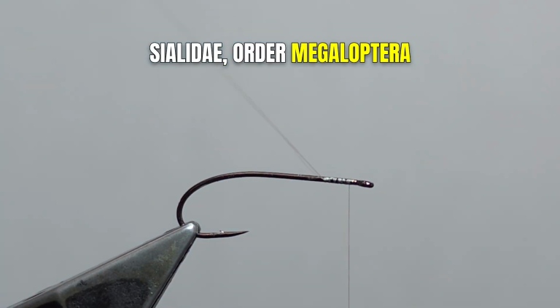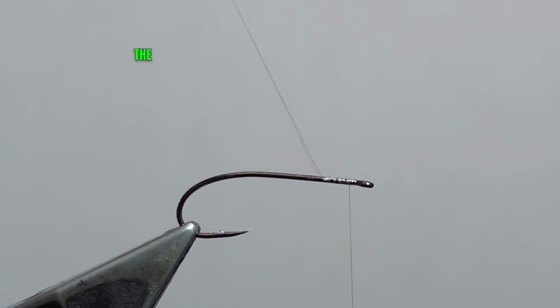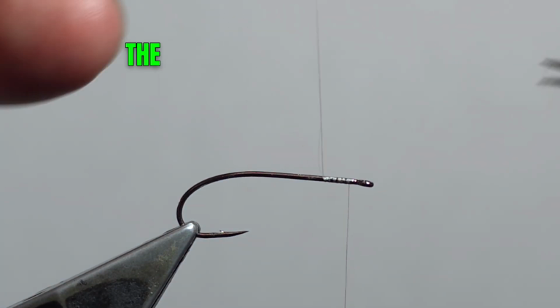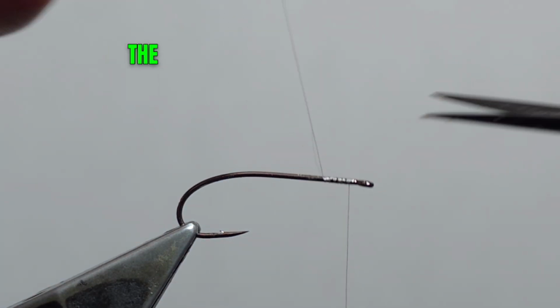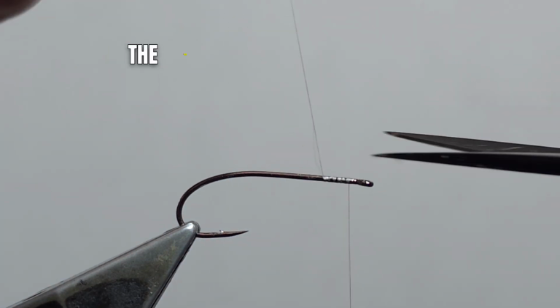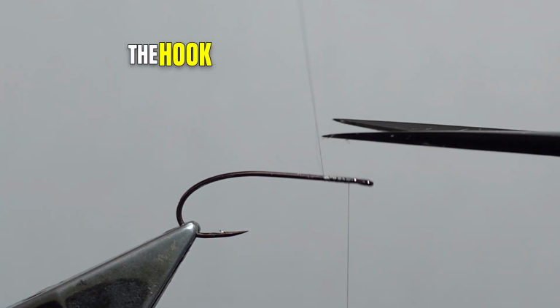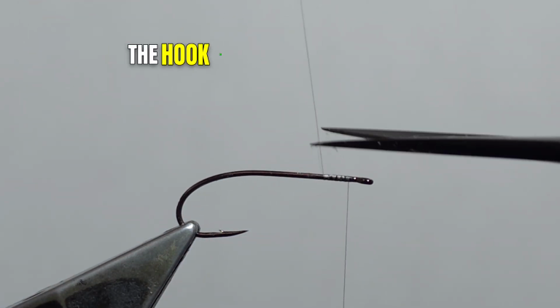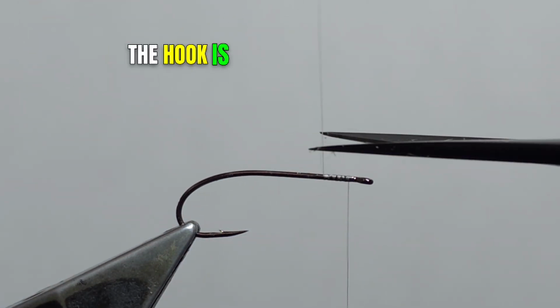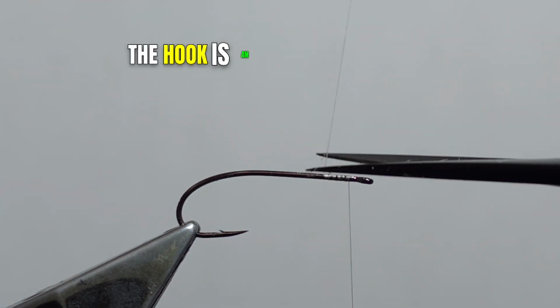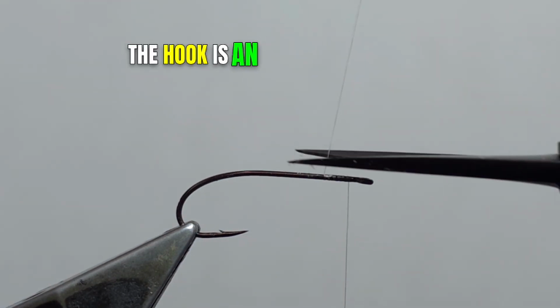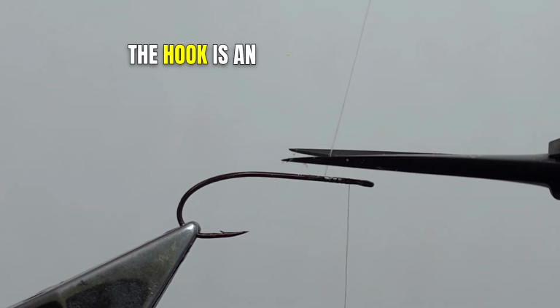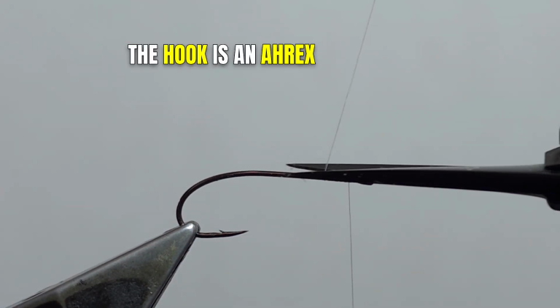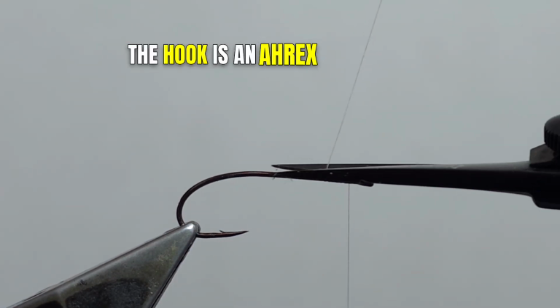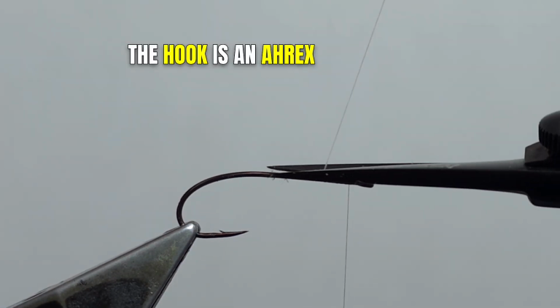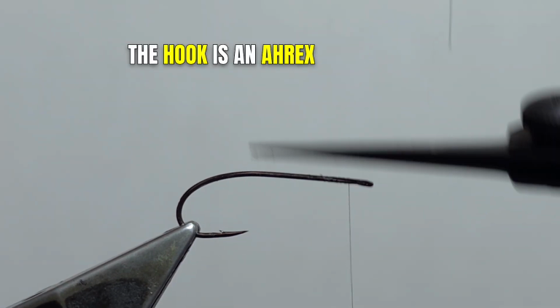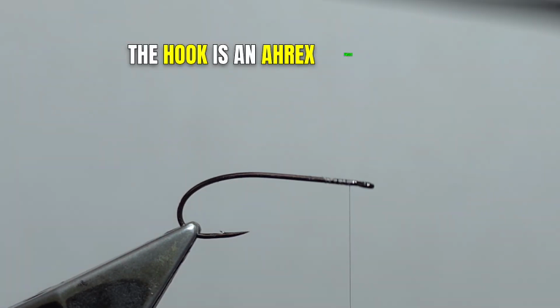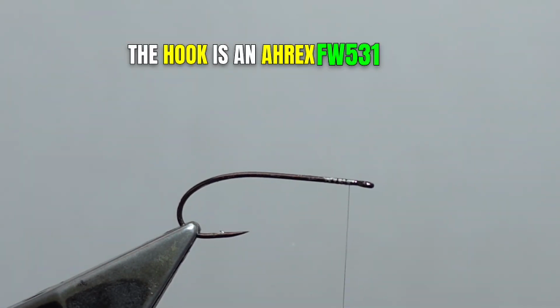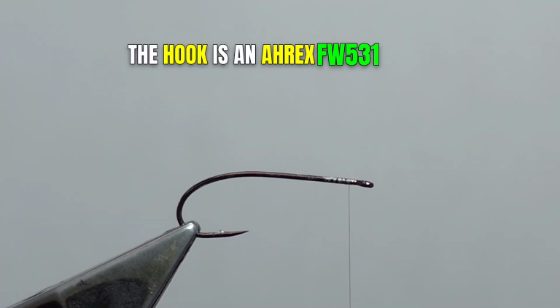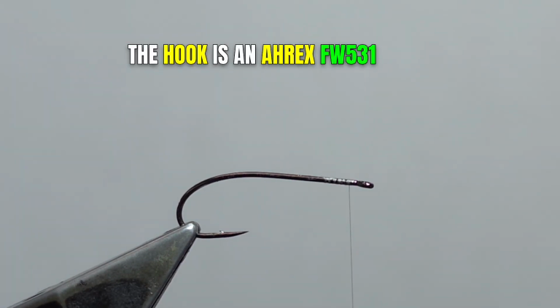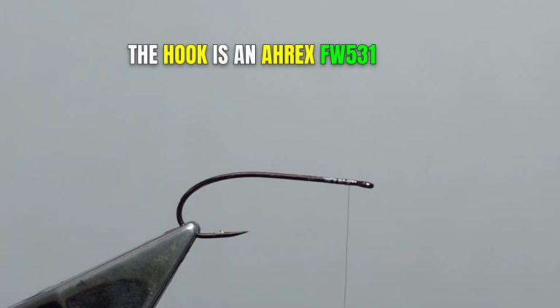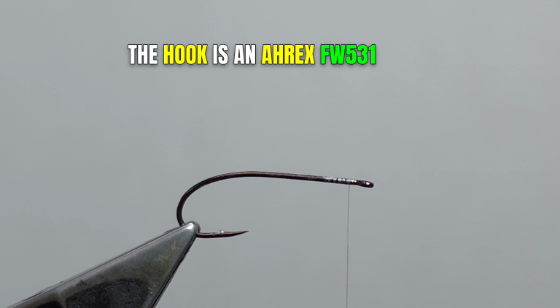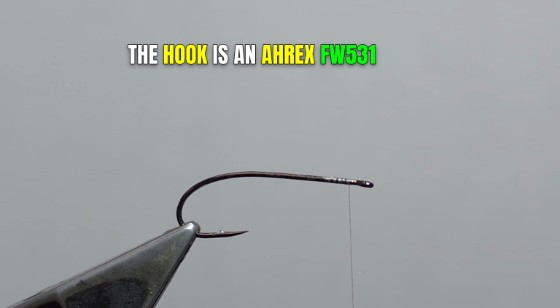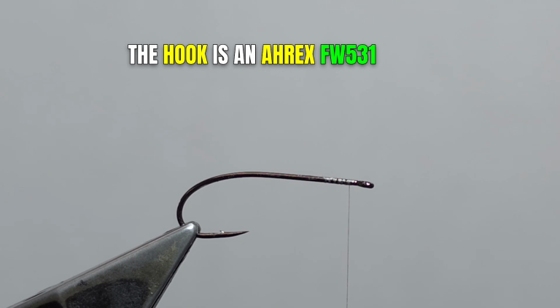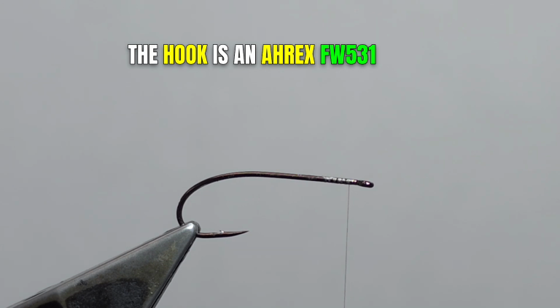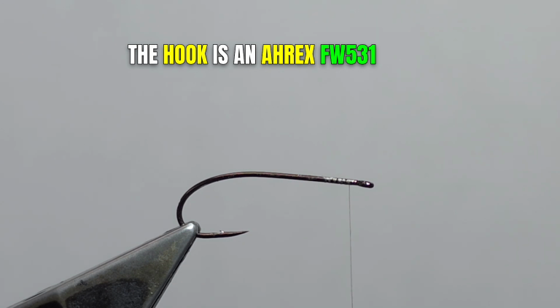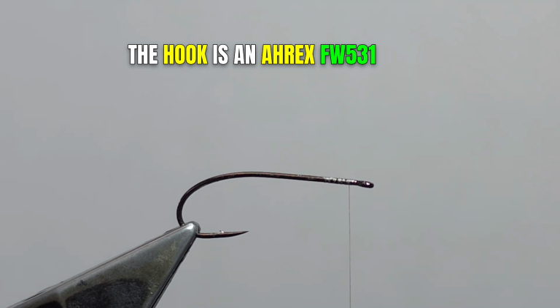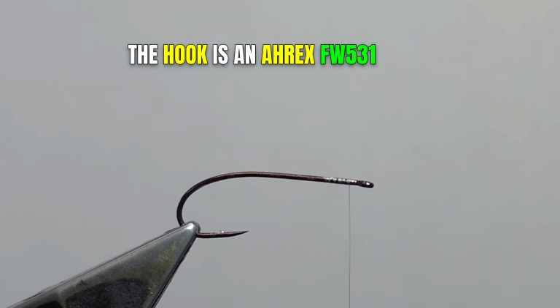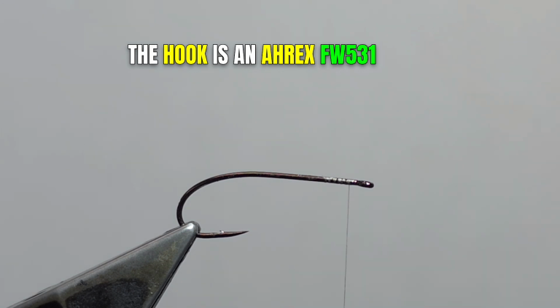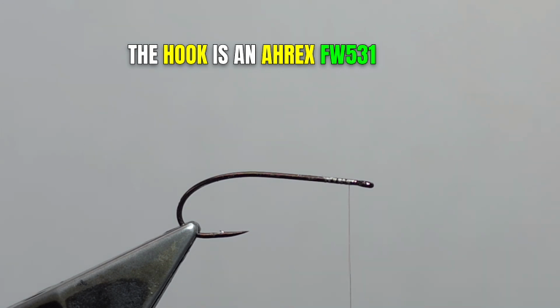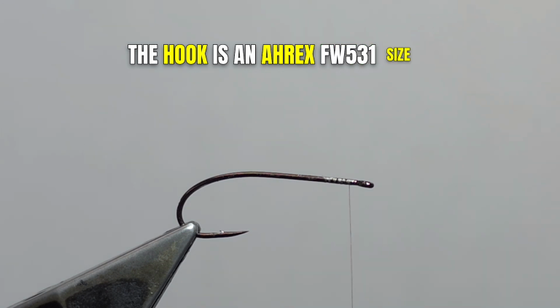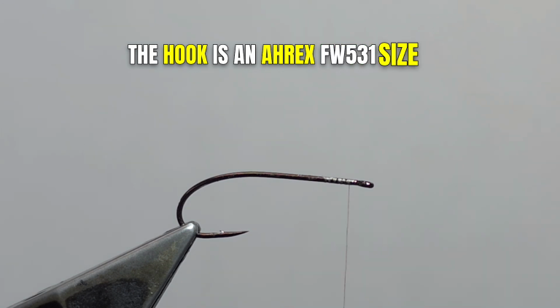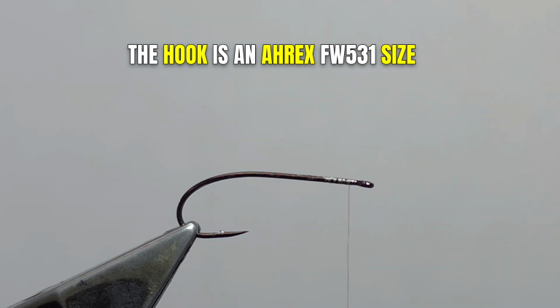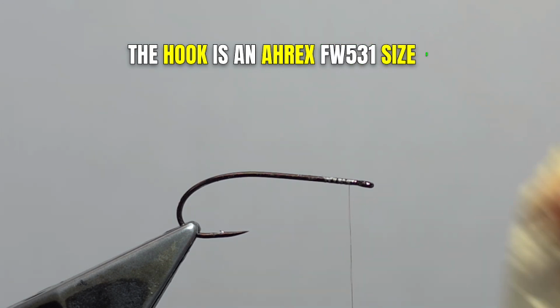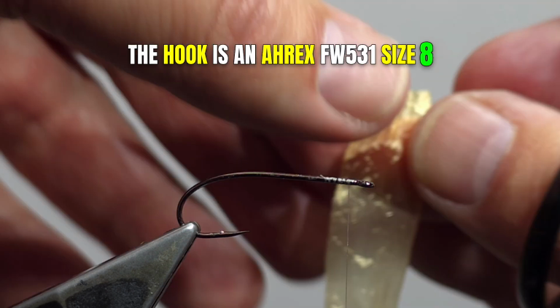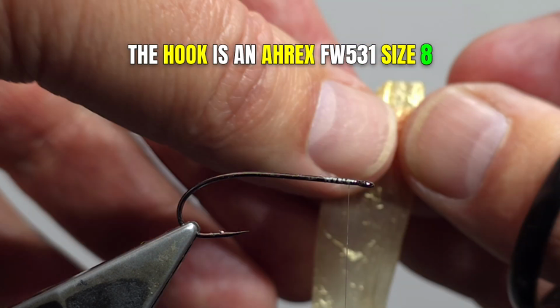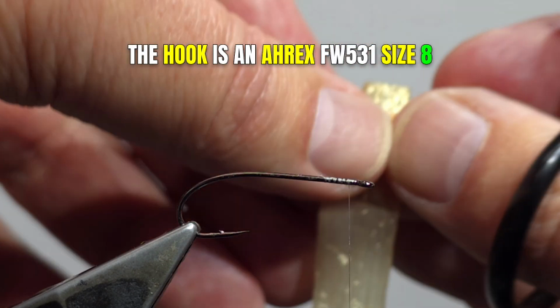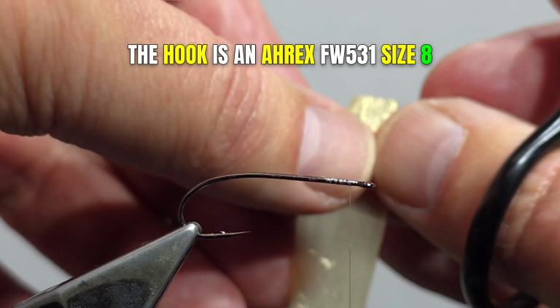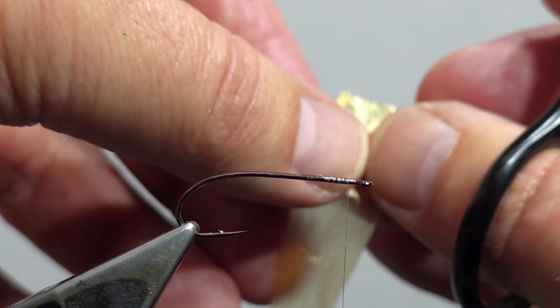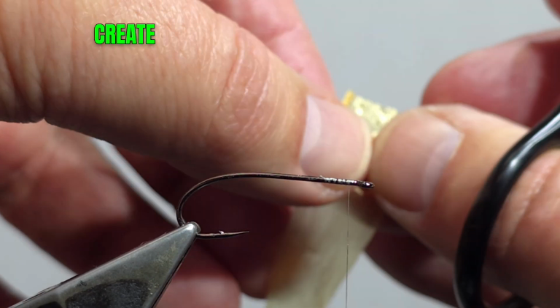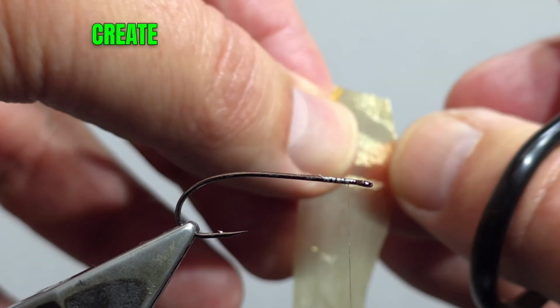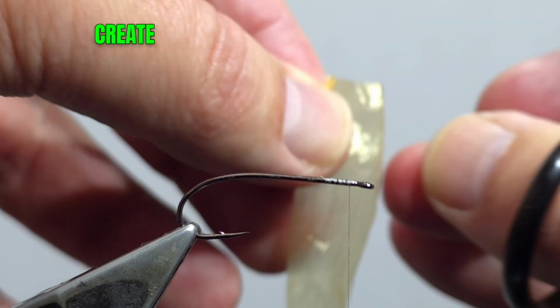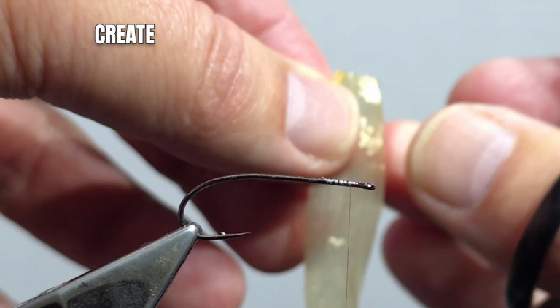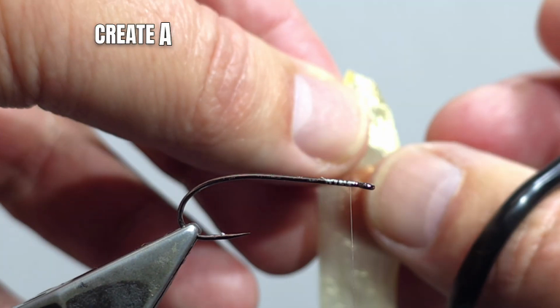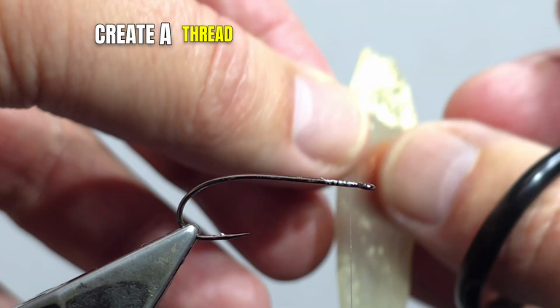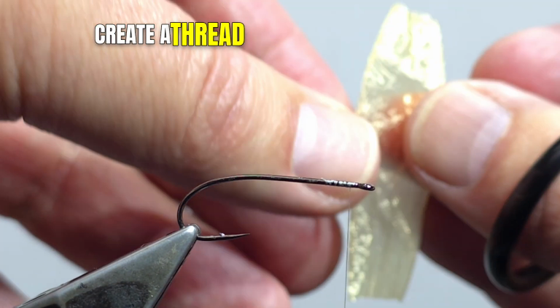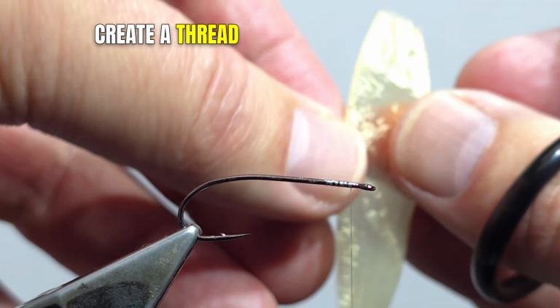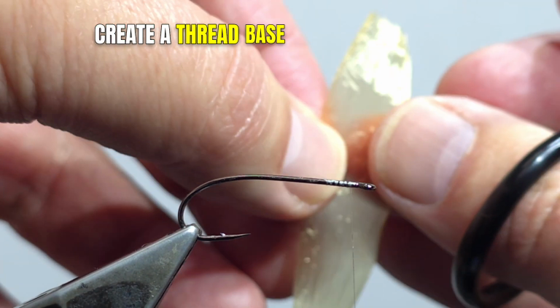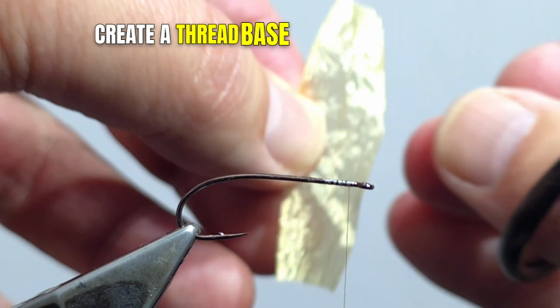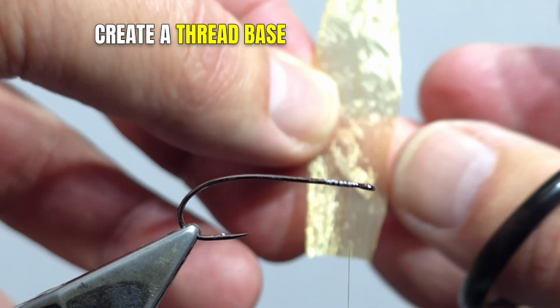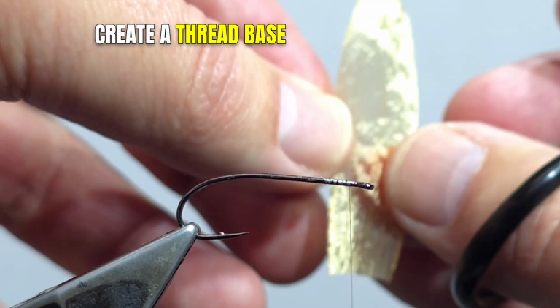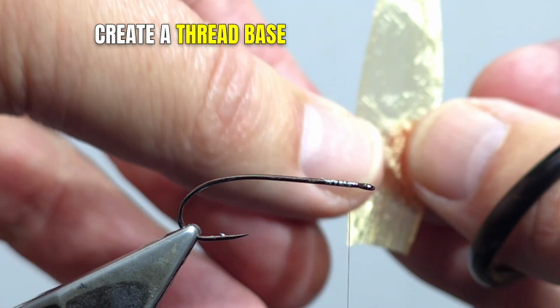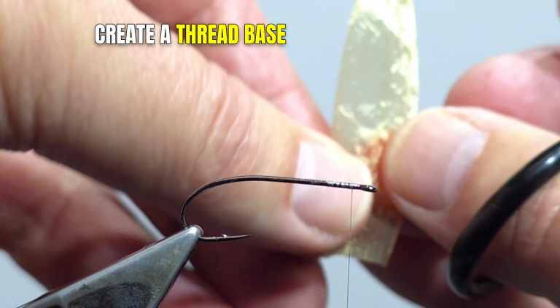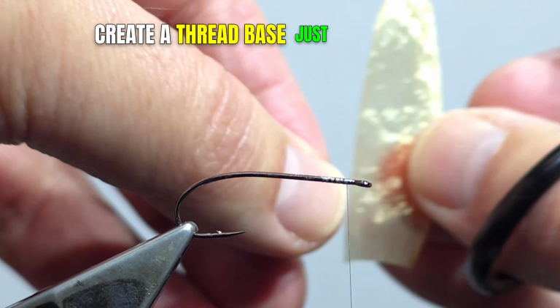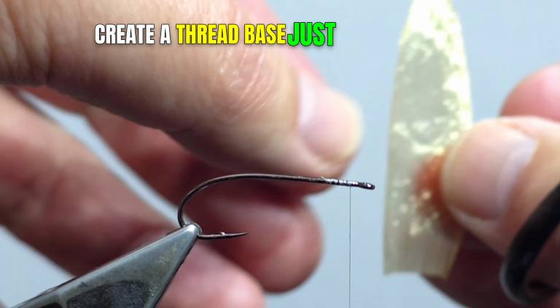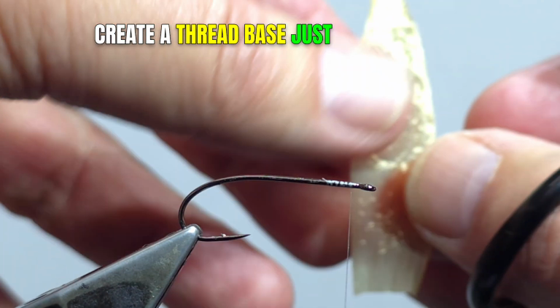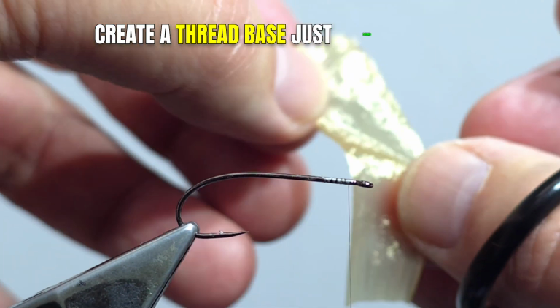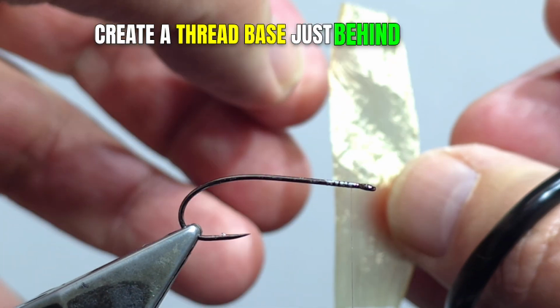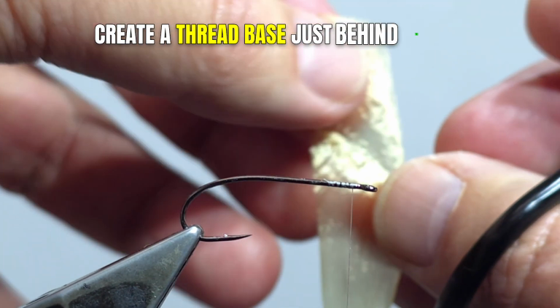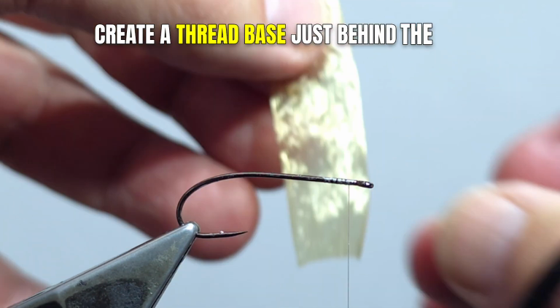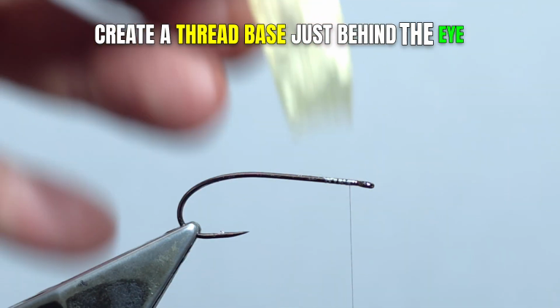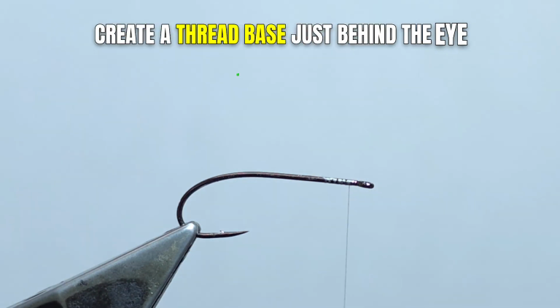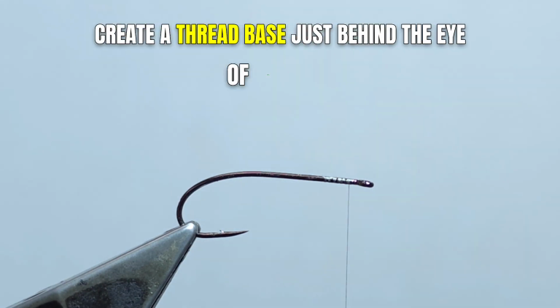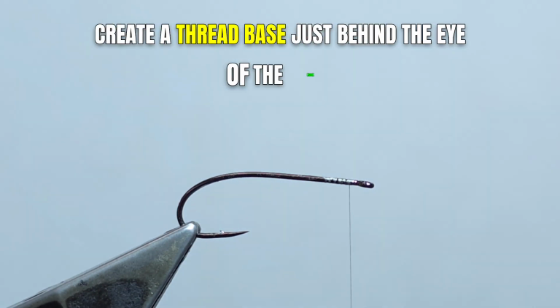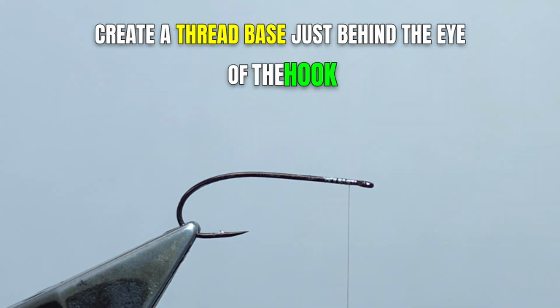The hook is an AREX FW531 size 8. Create a thread base just behind the eye of the hook.